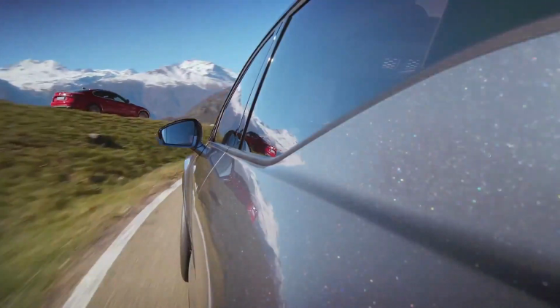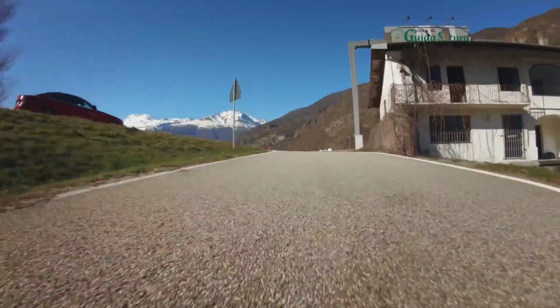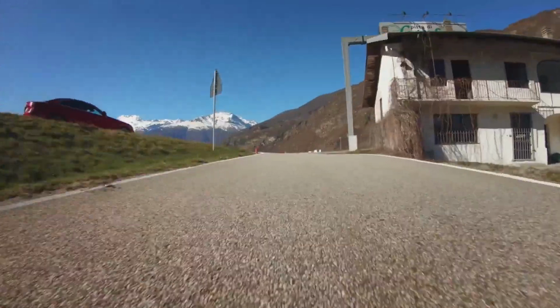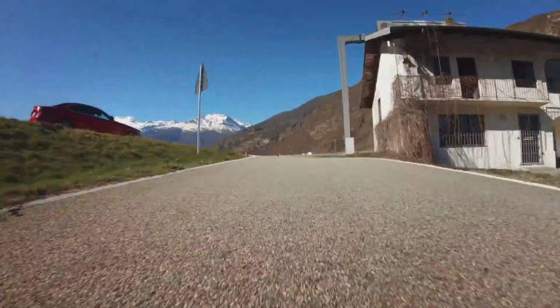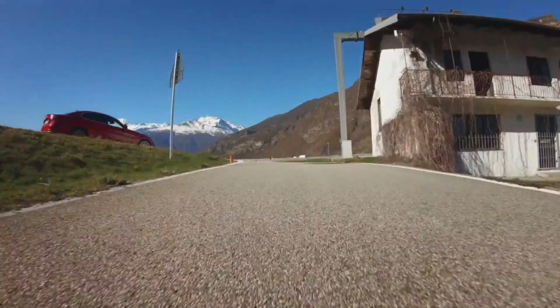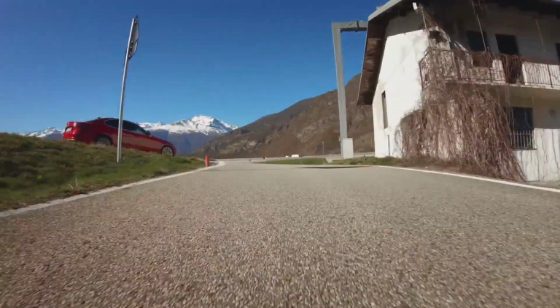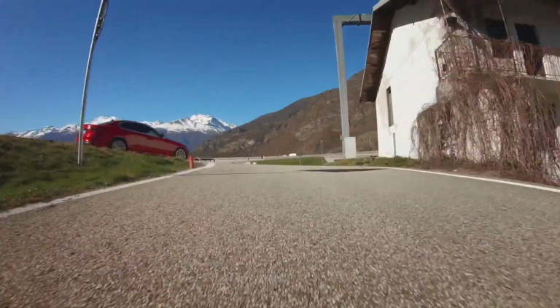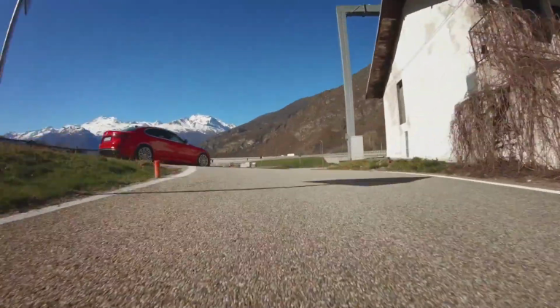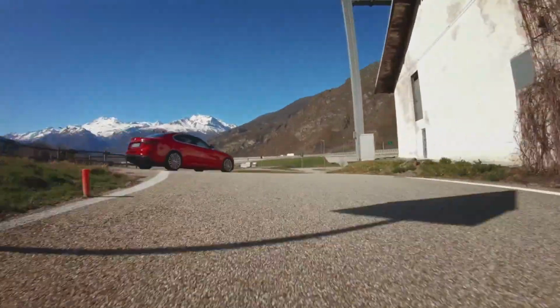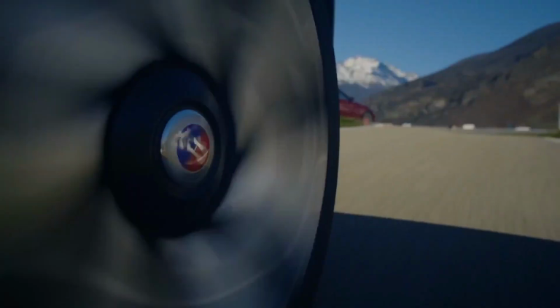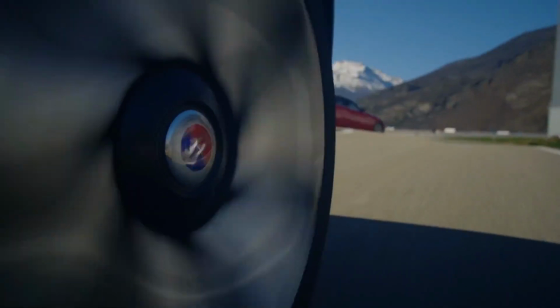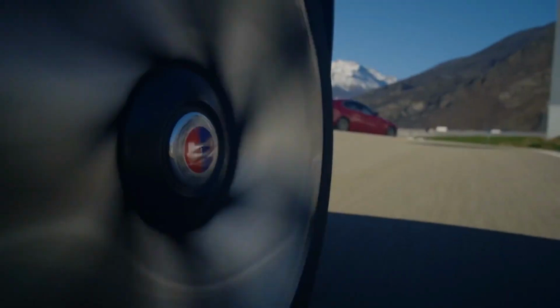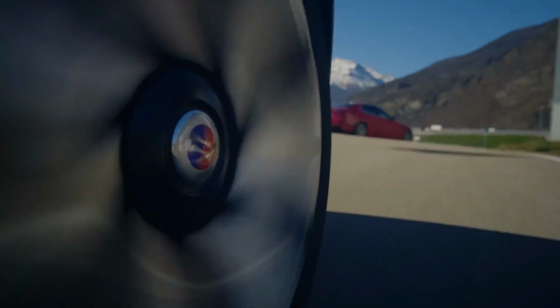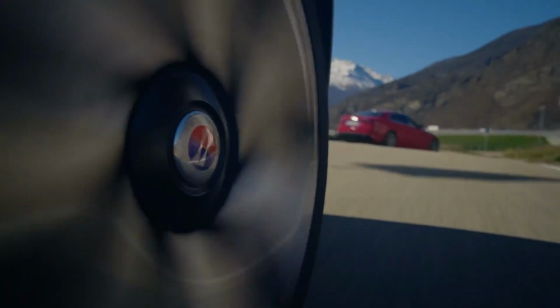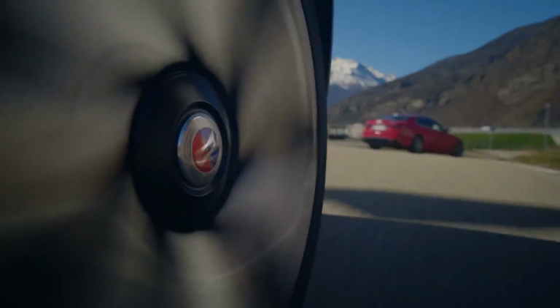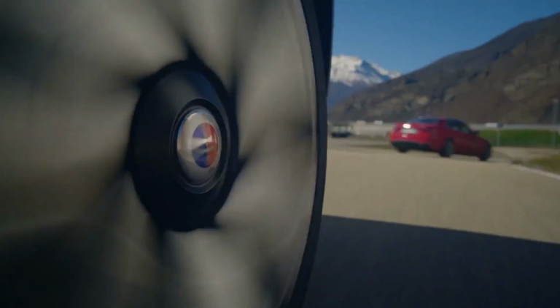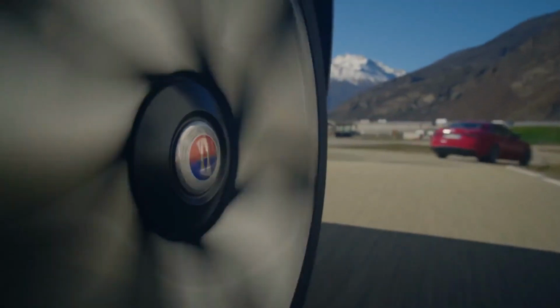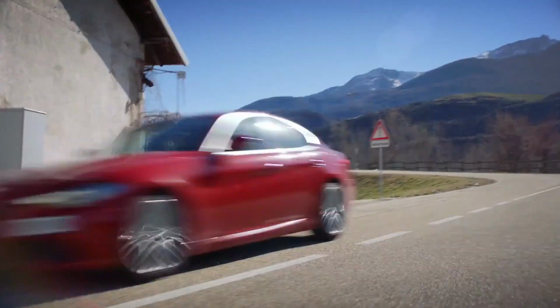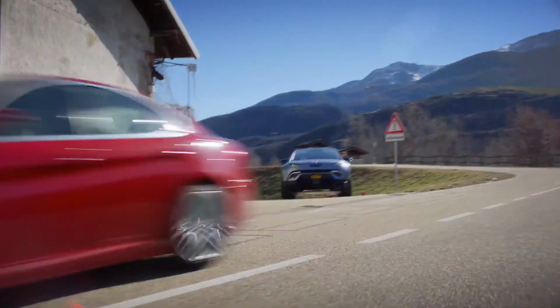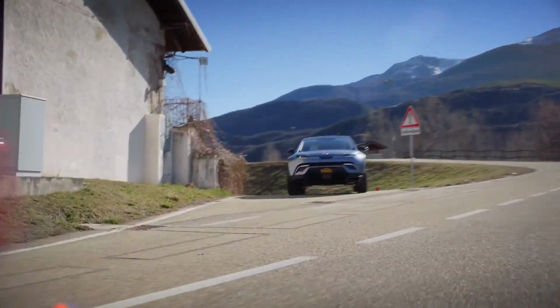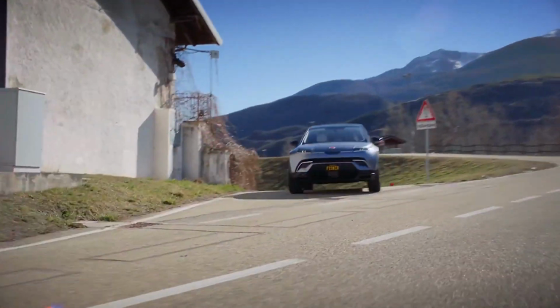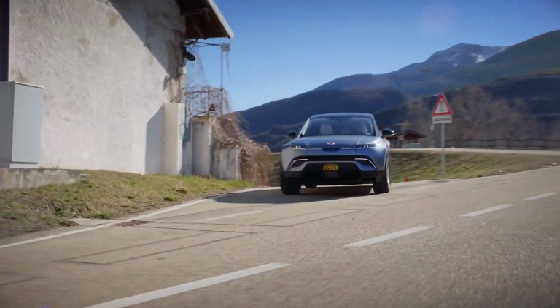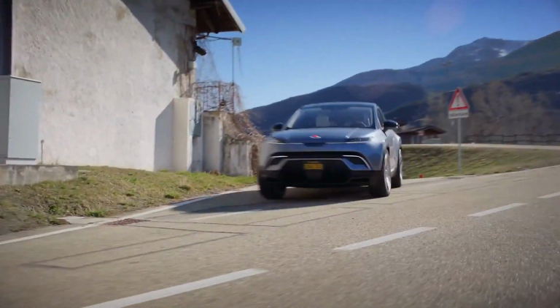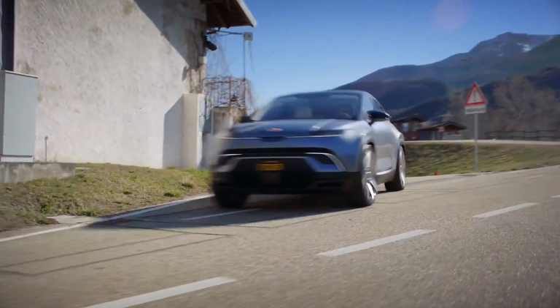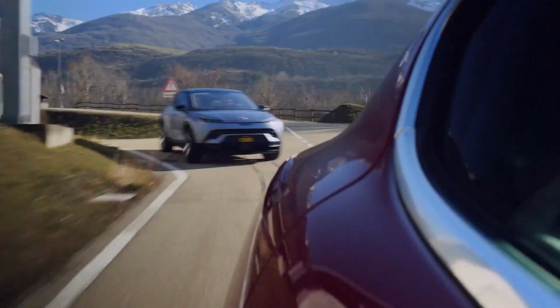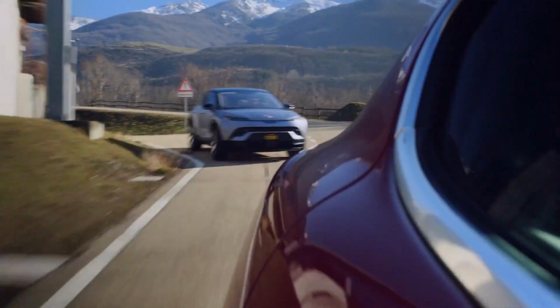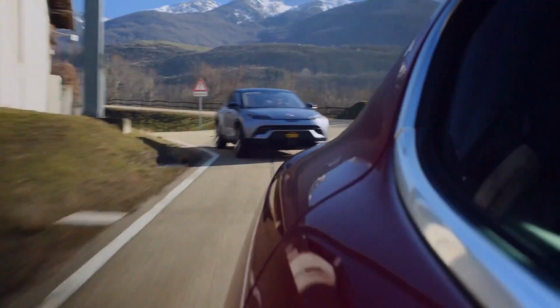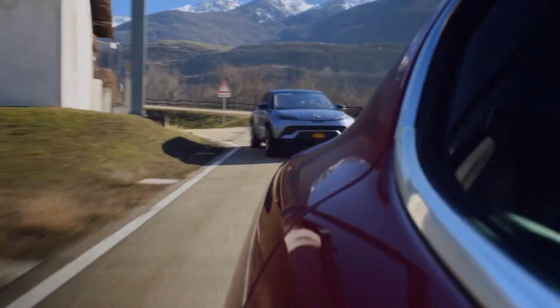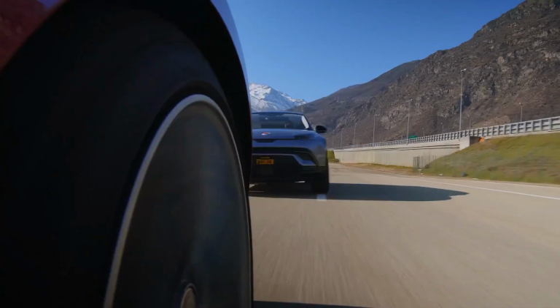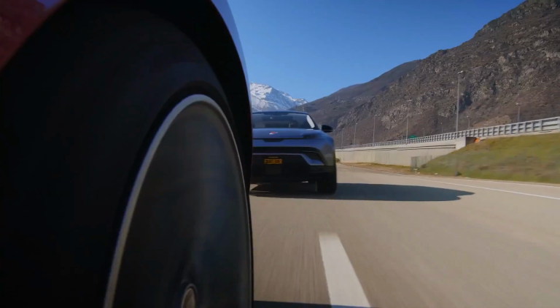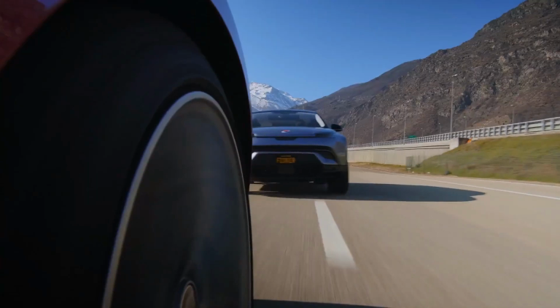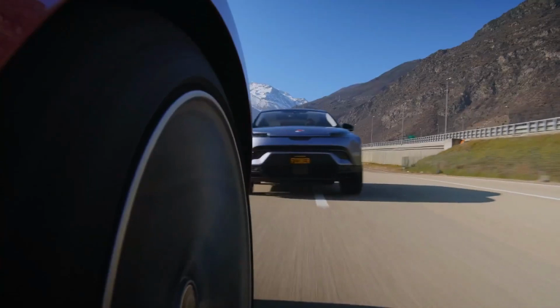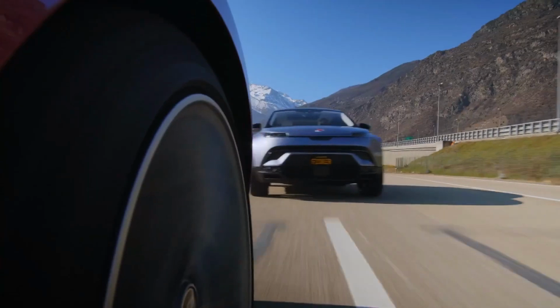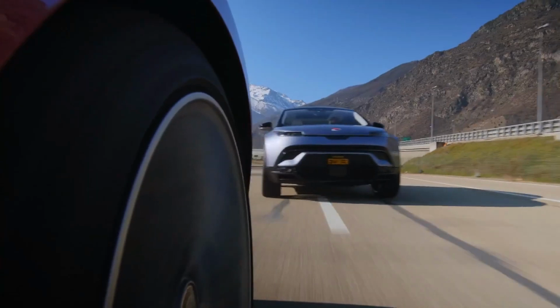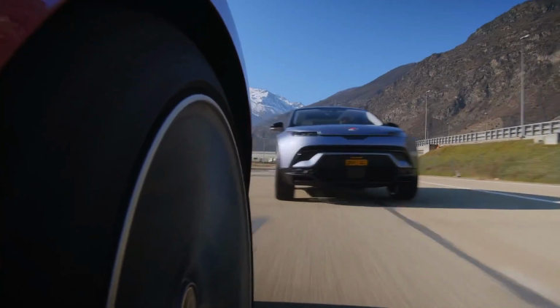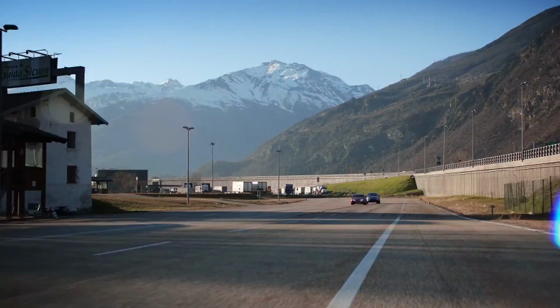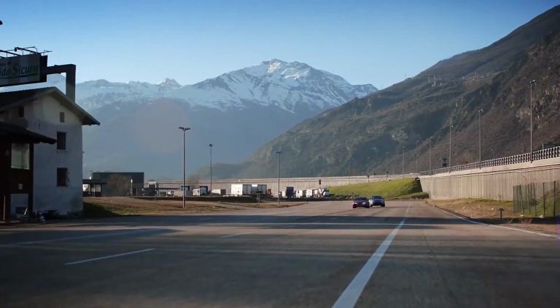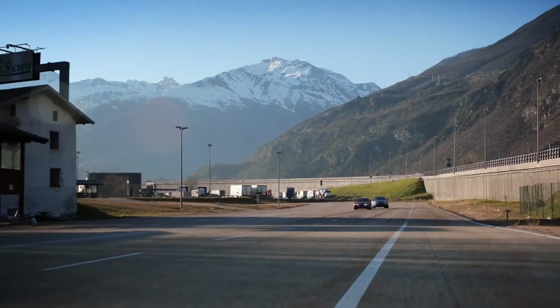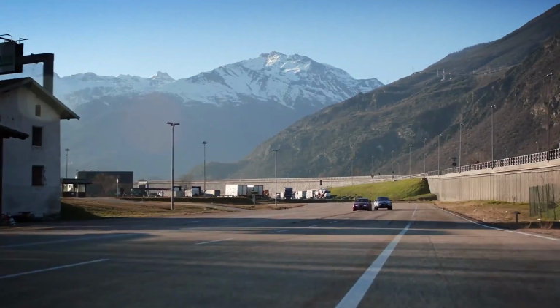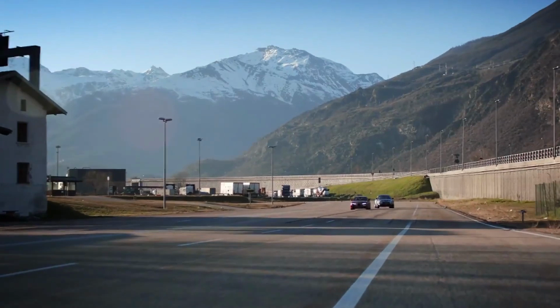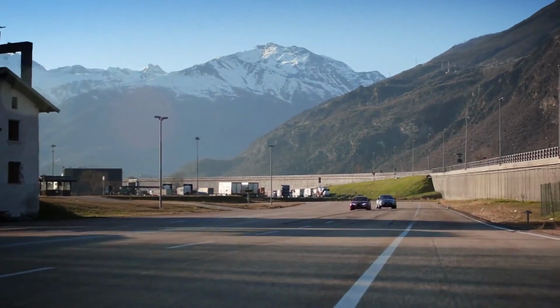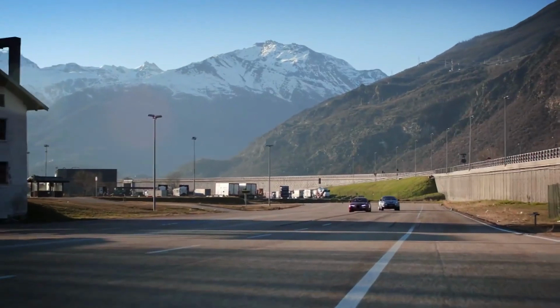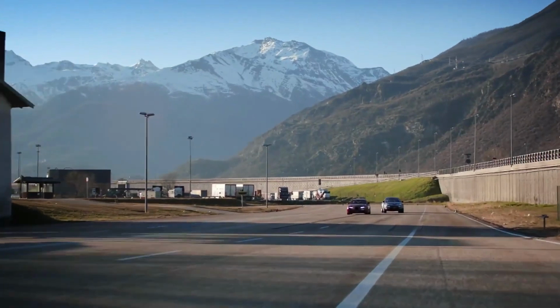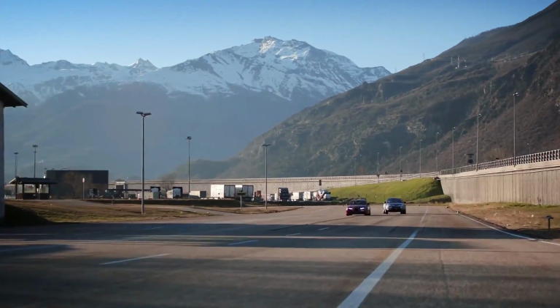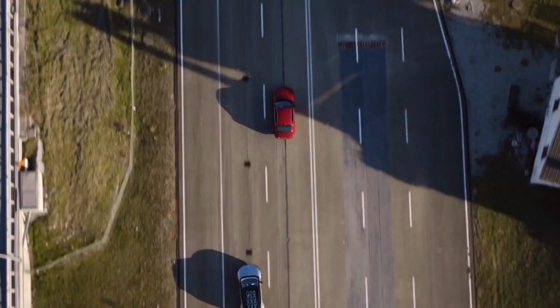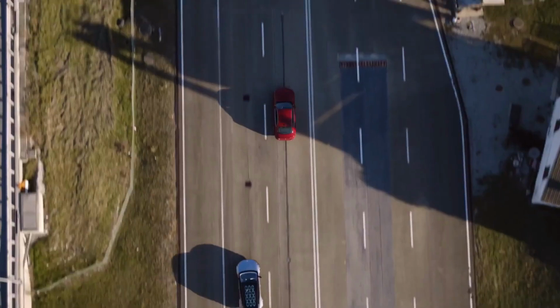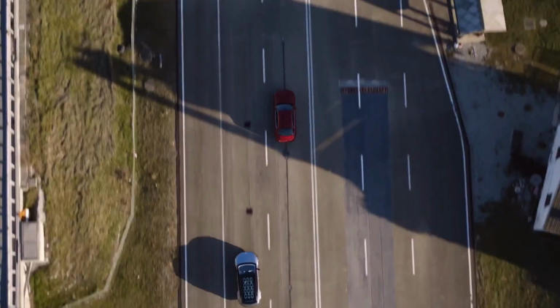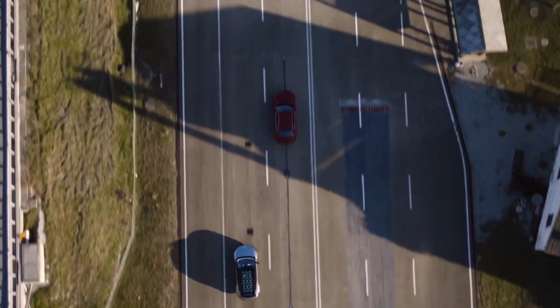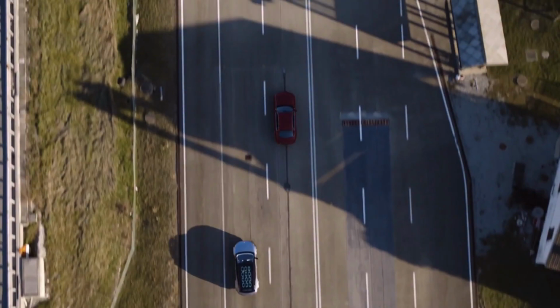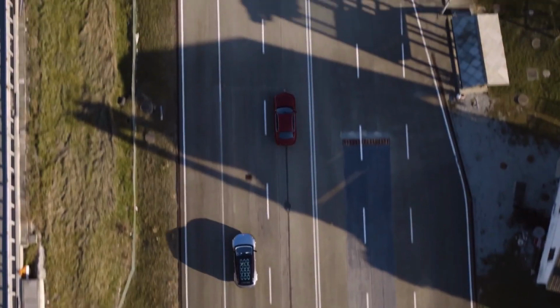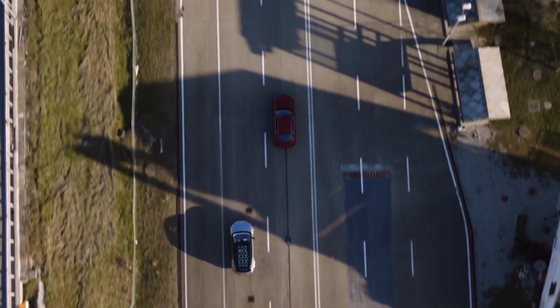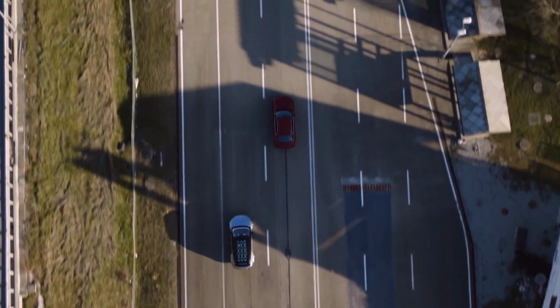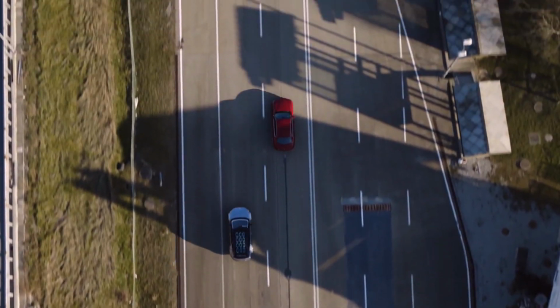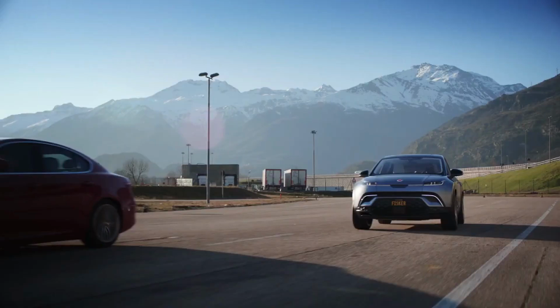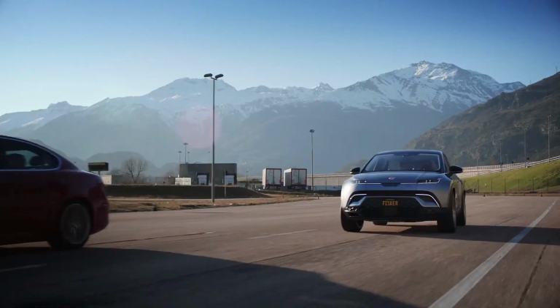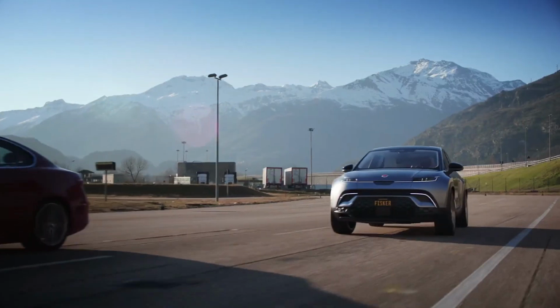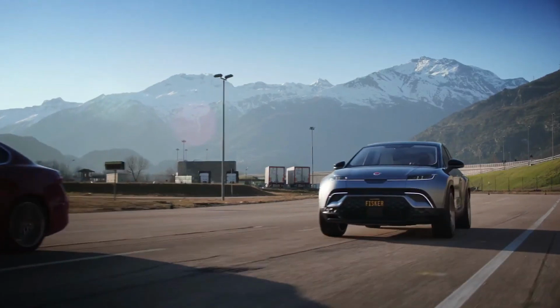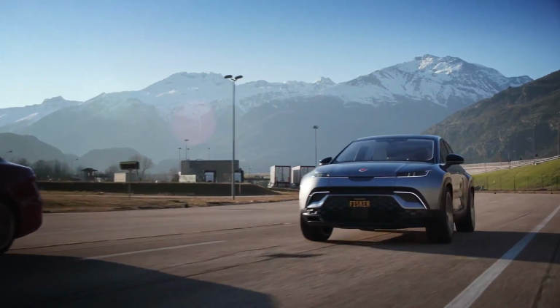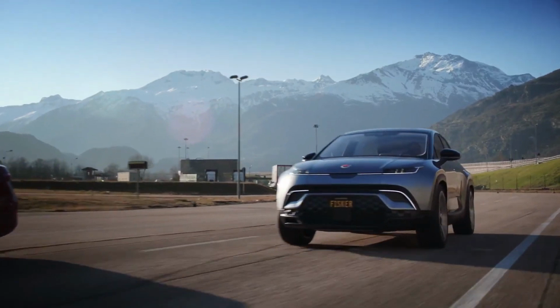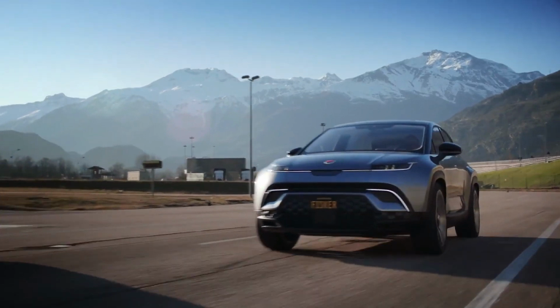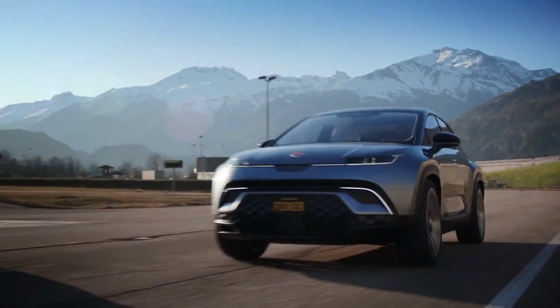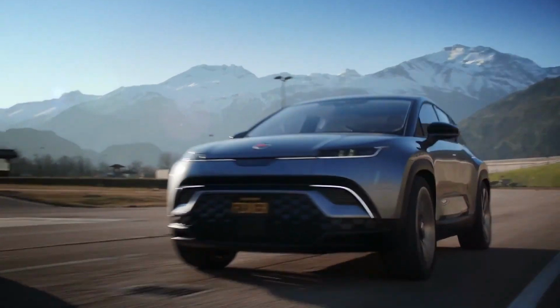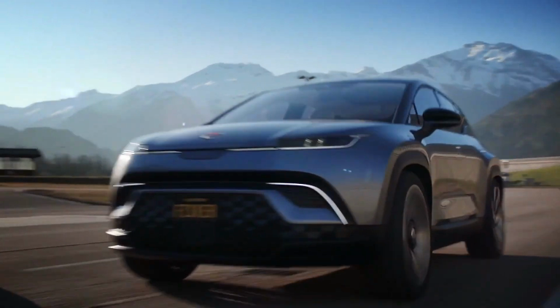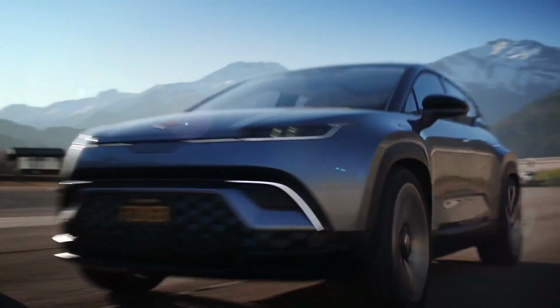Finally, I'll go over pricing details and trim levels, and then give my opinion on whether or not the Alaska can succeed in the current truck market.